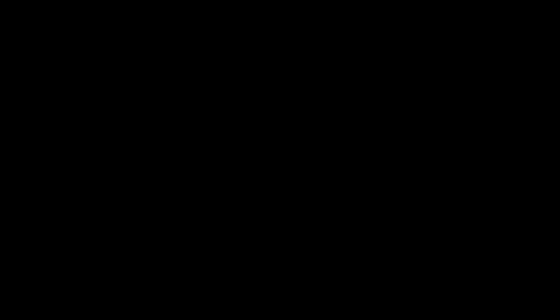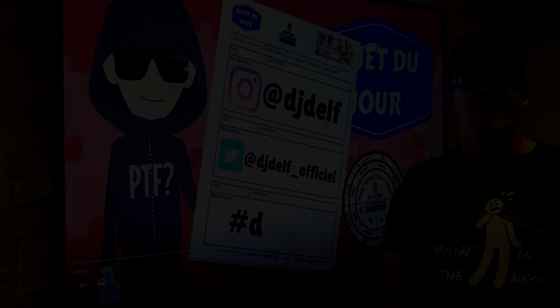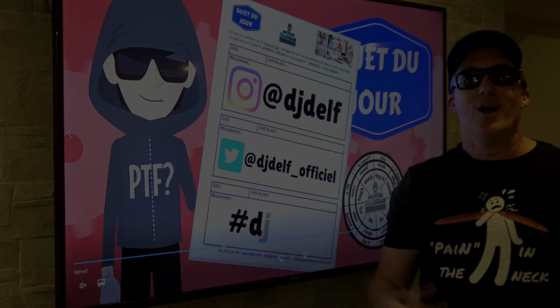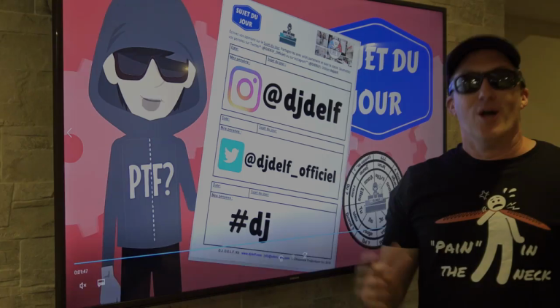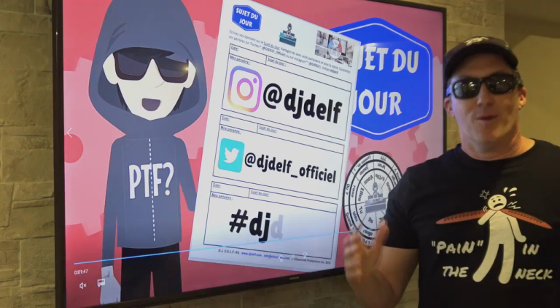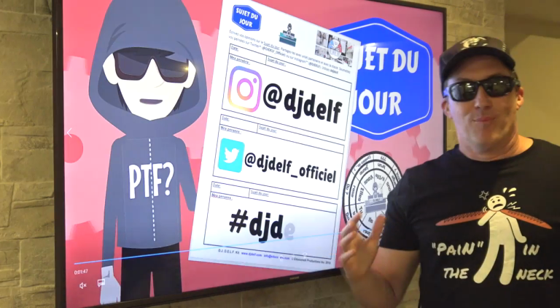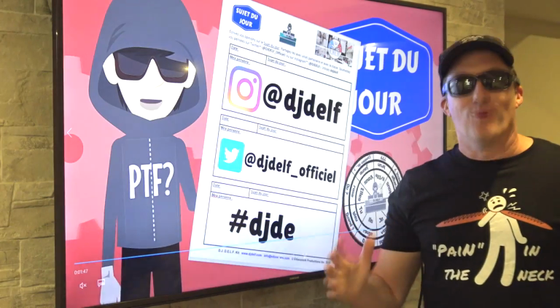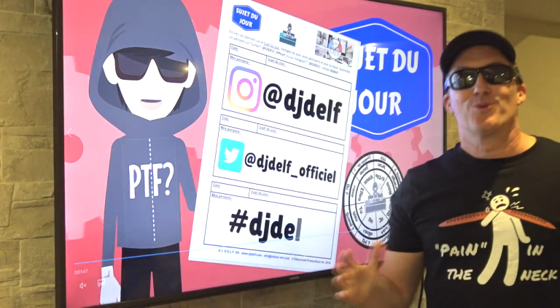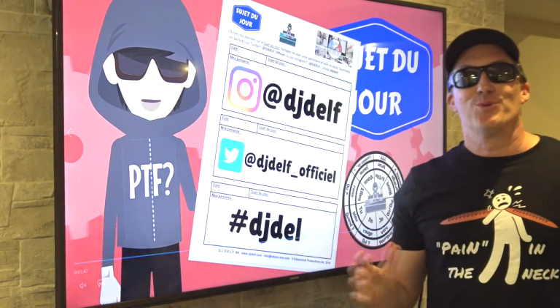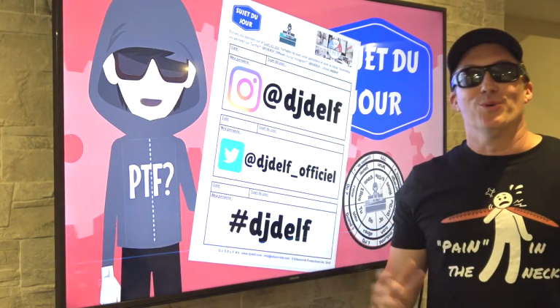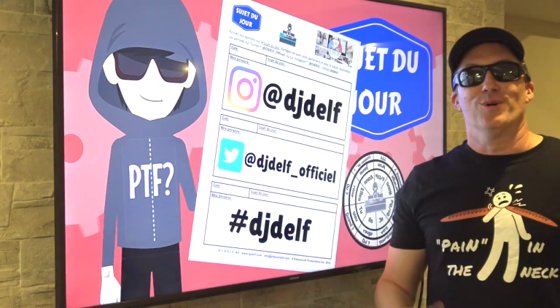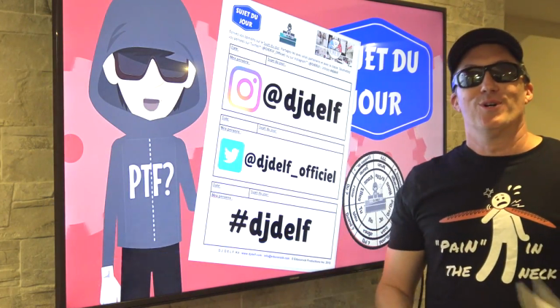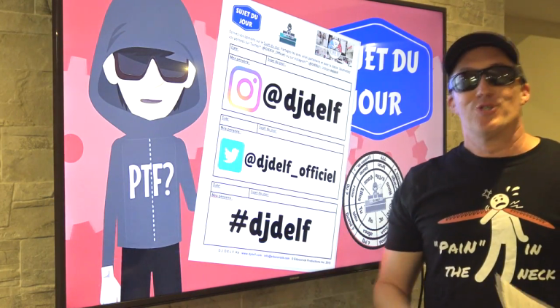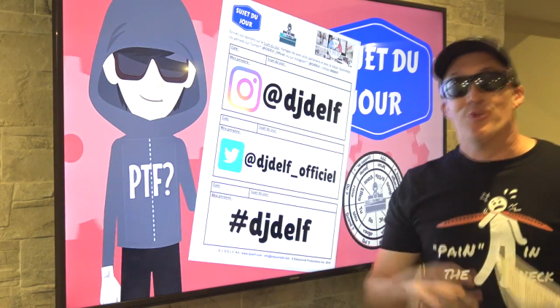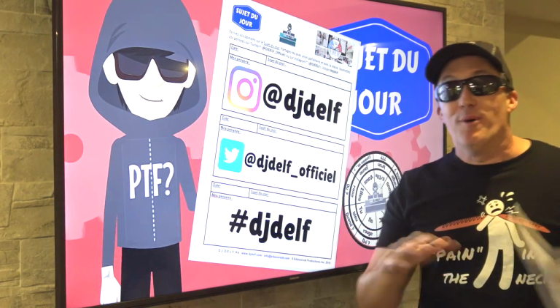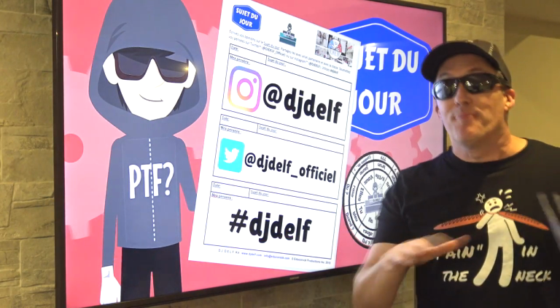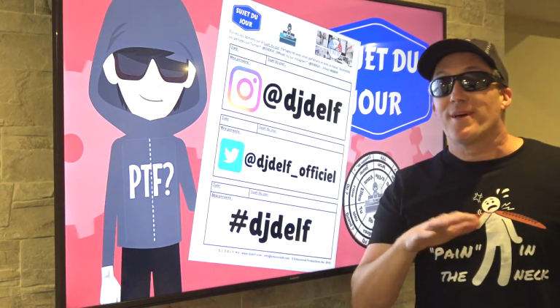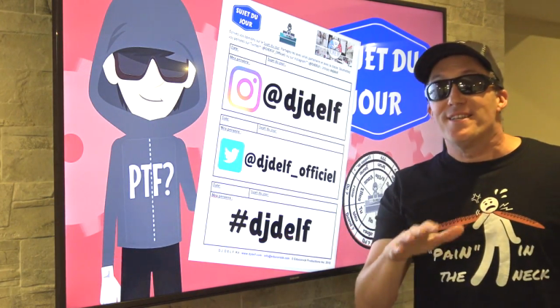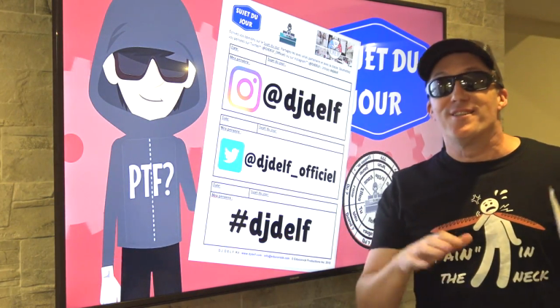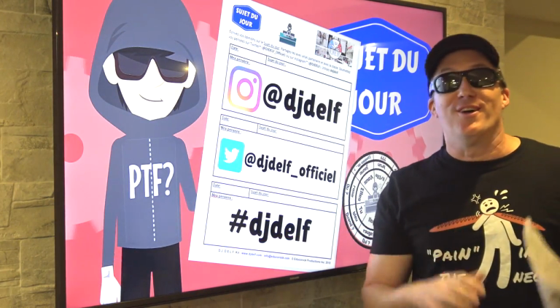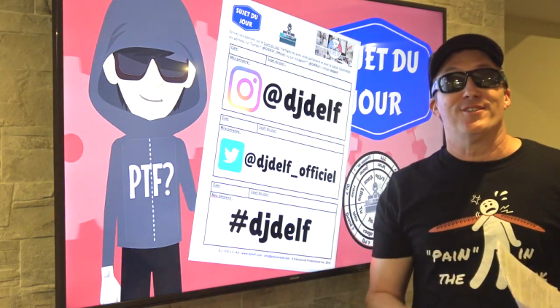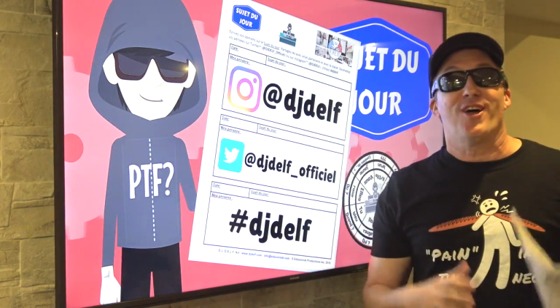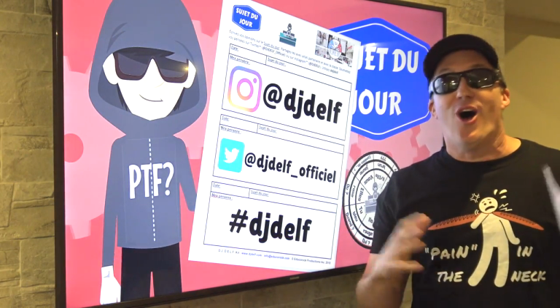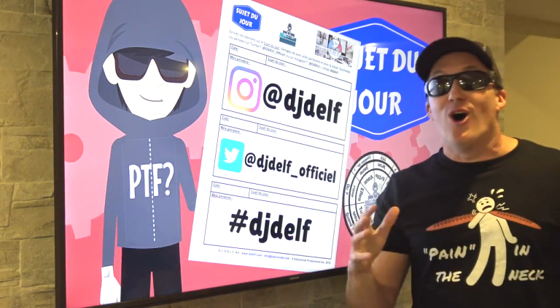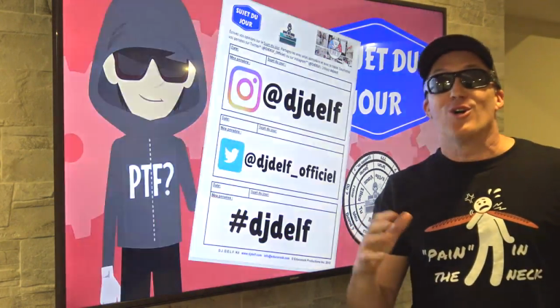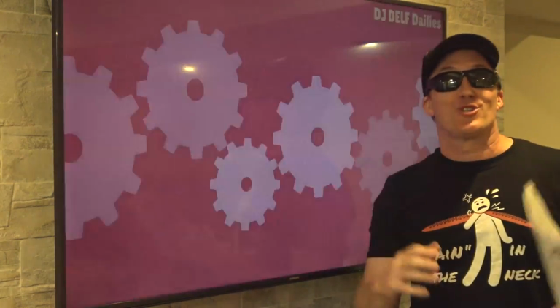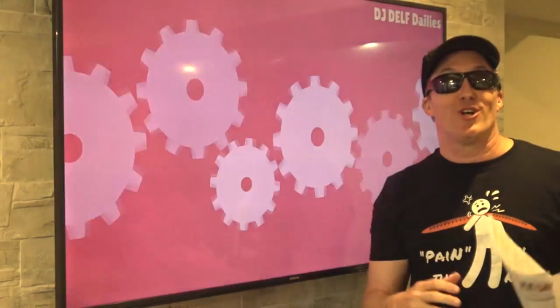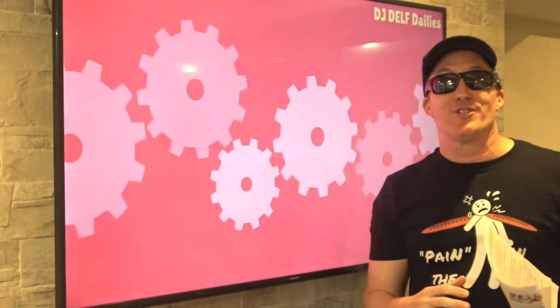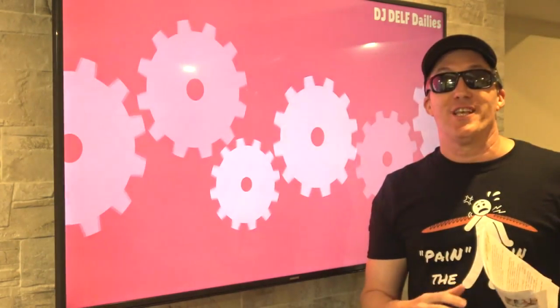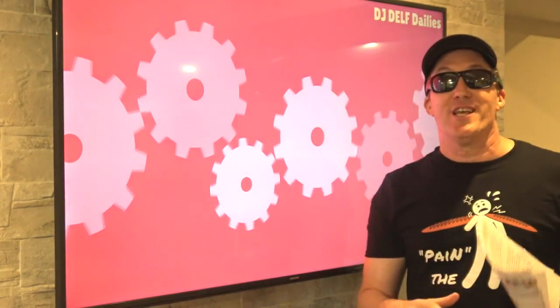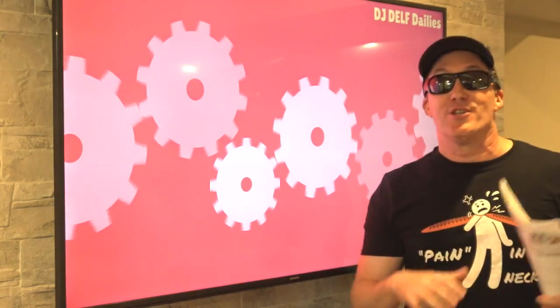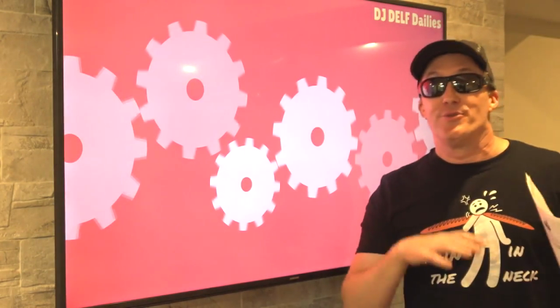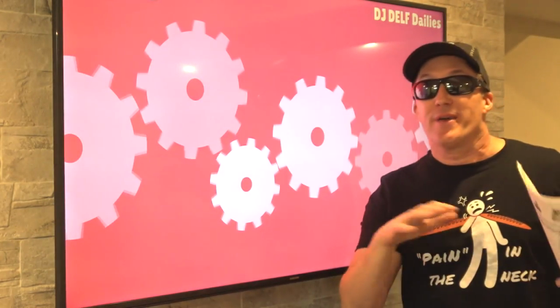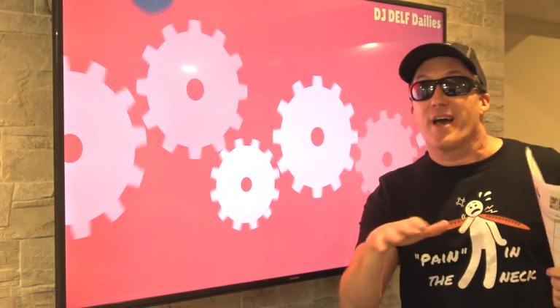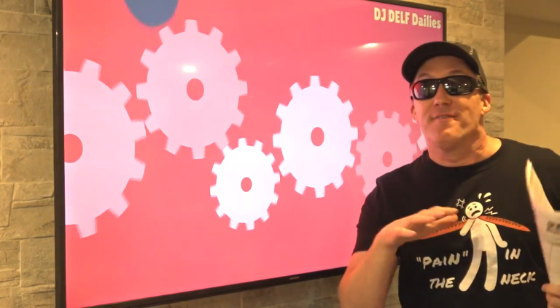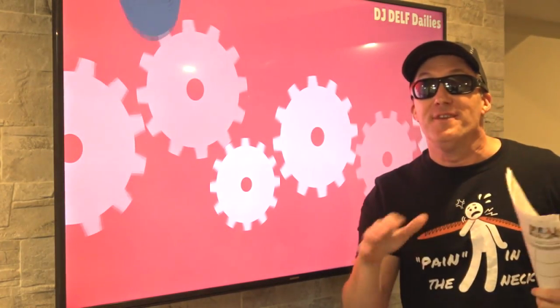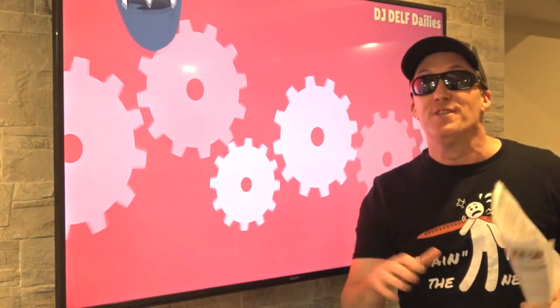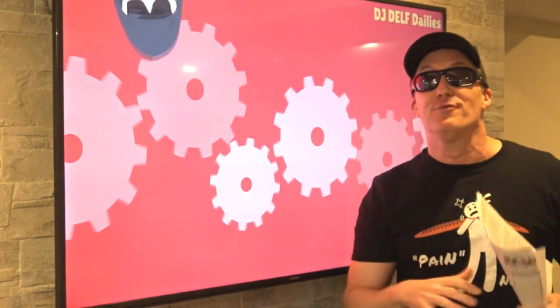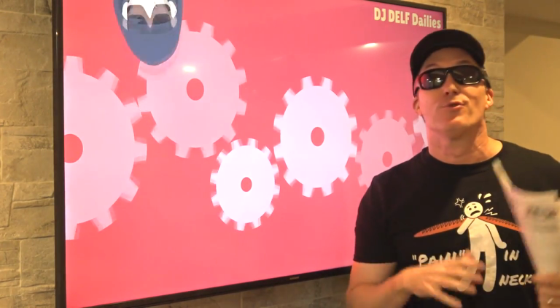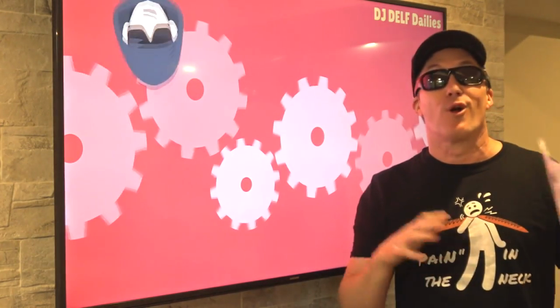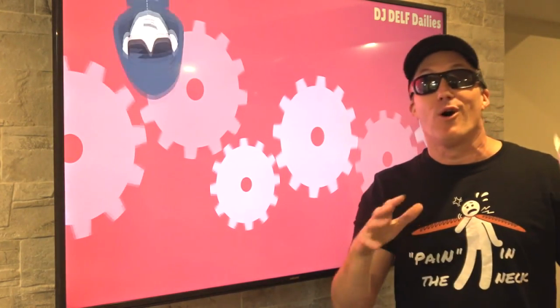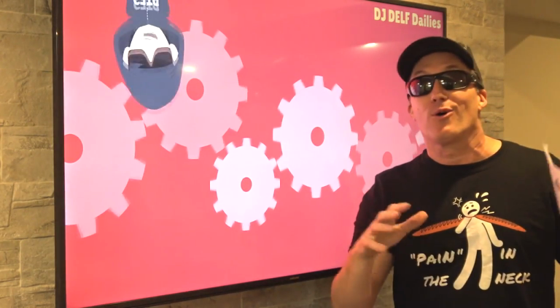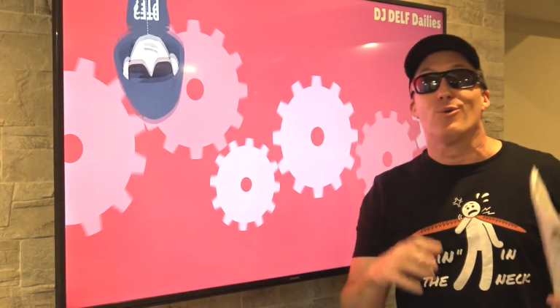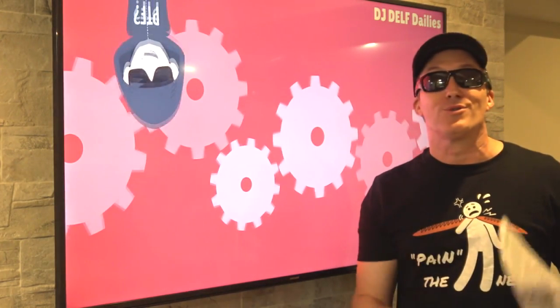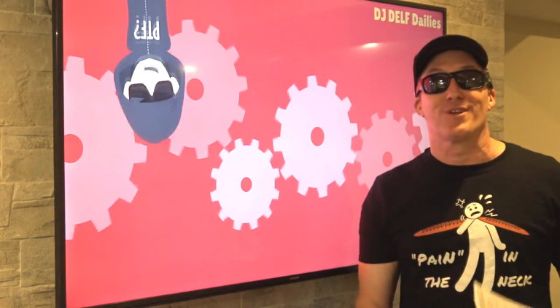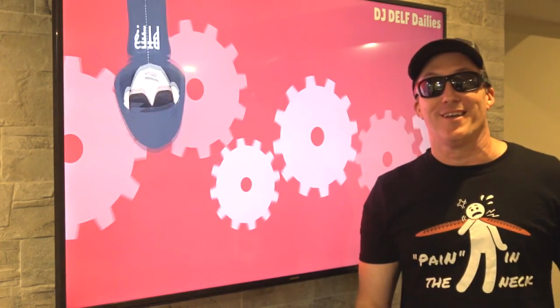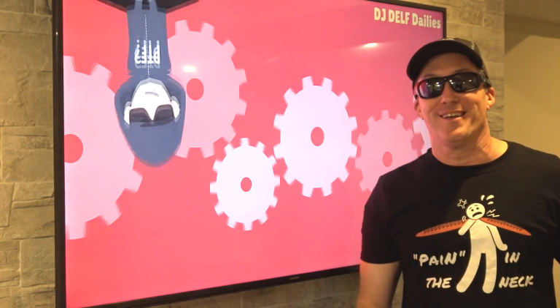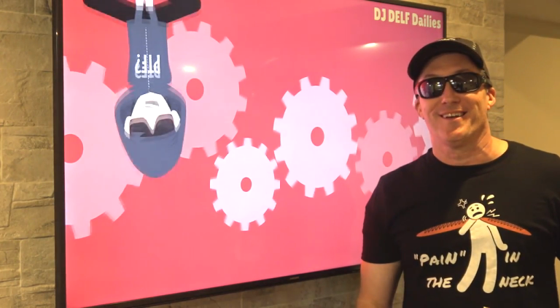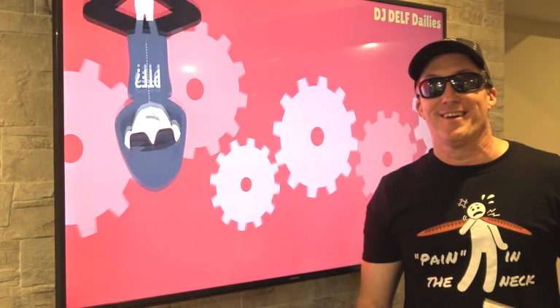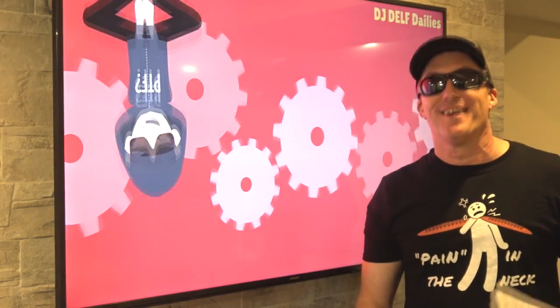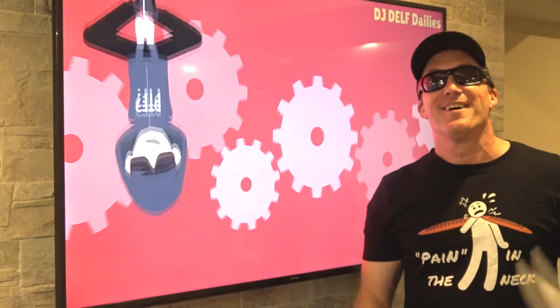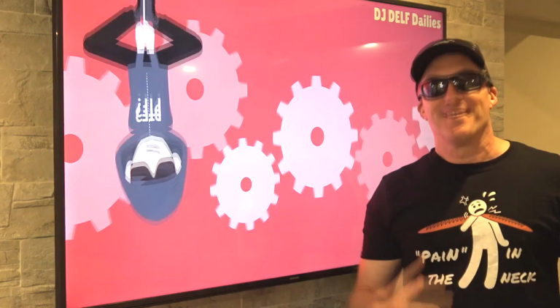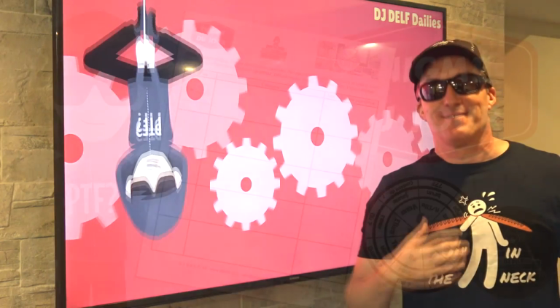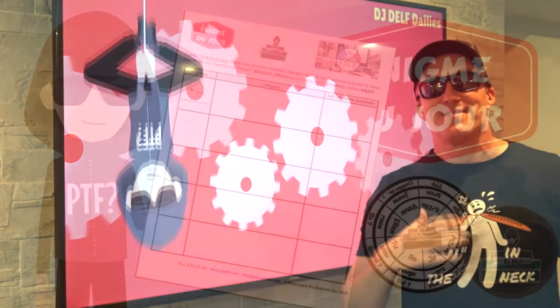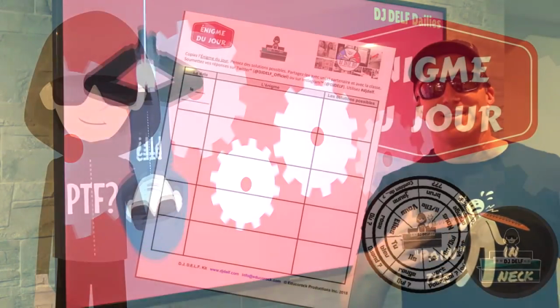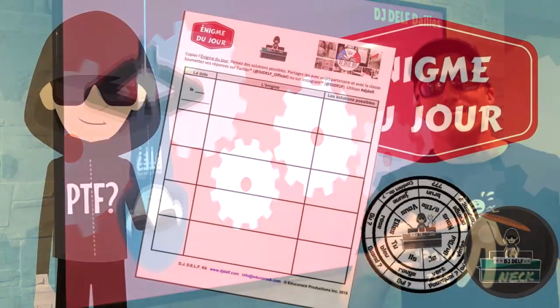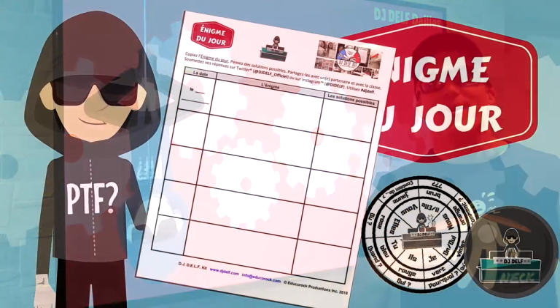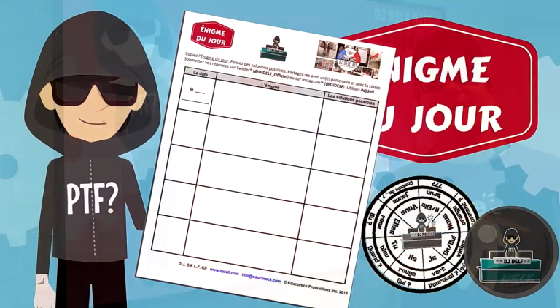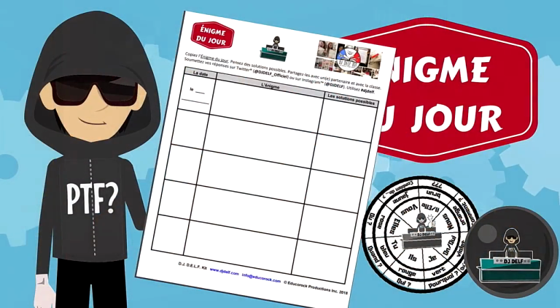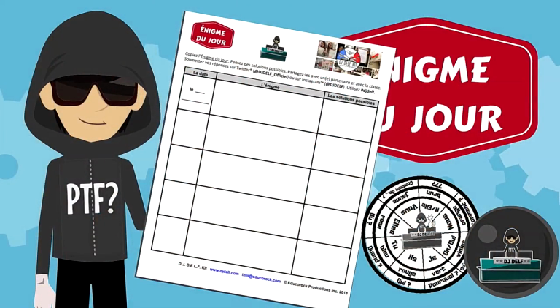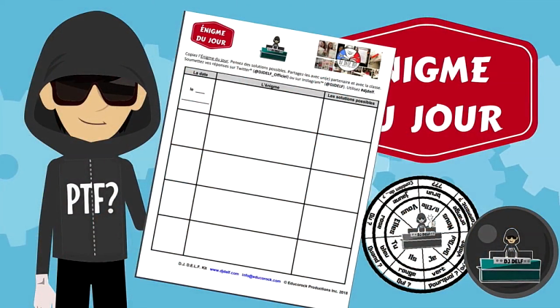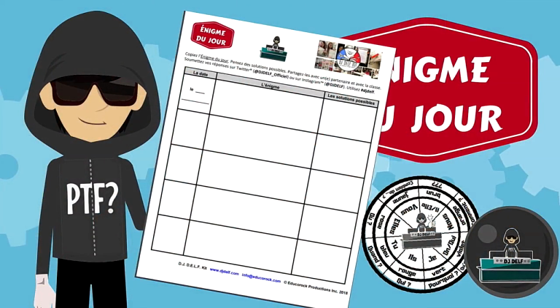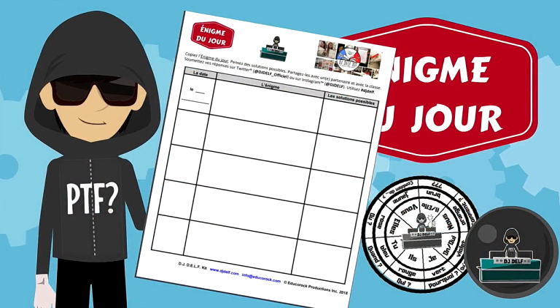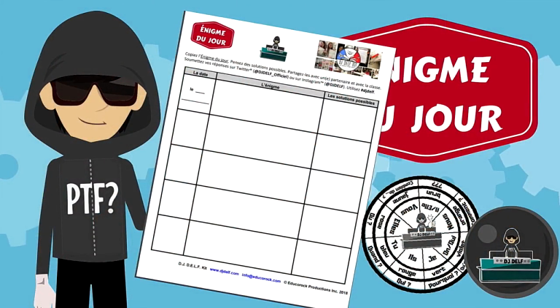Bonjour, je me présente, enchanté, je suis ravi de vous rencontrer. C'est moi Etienne.